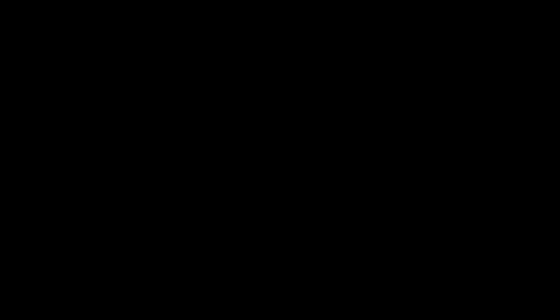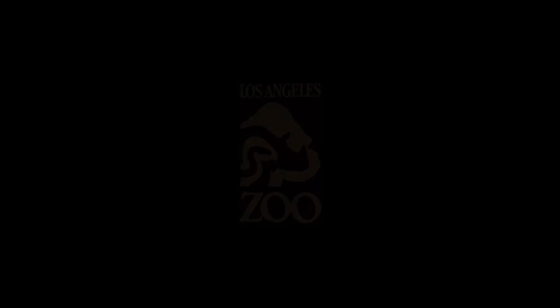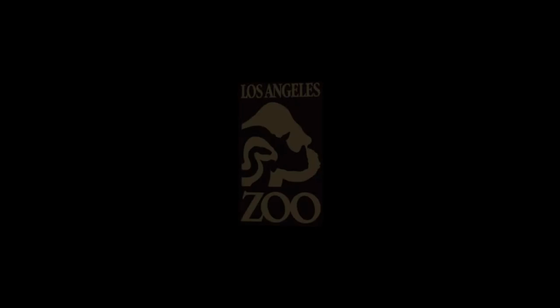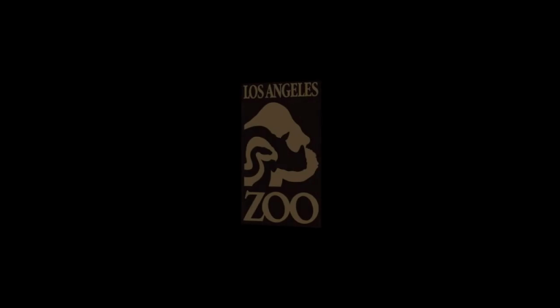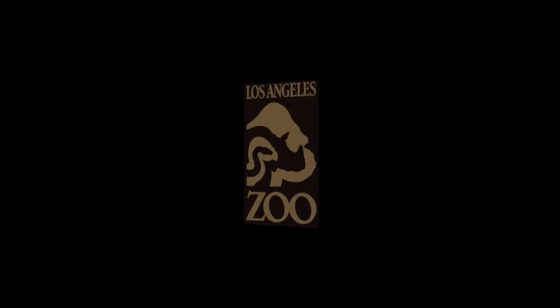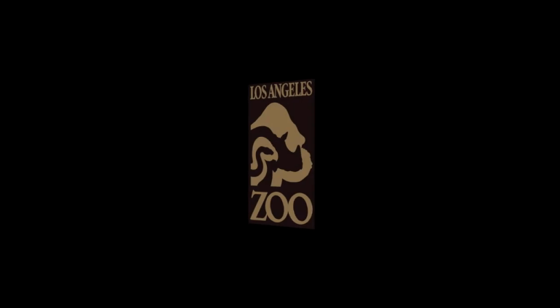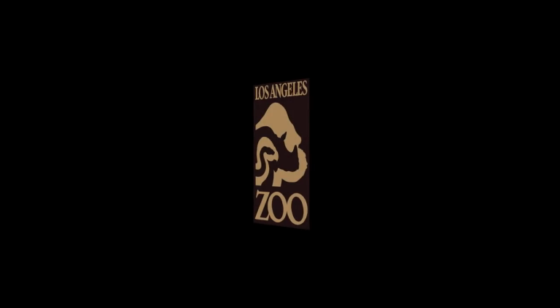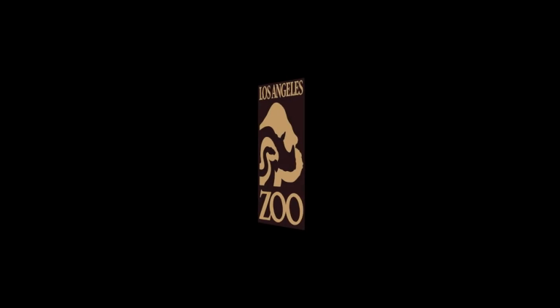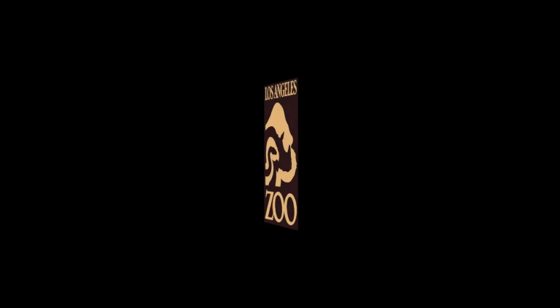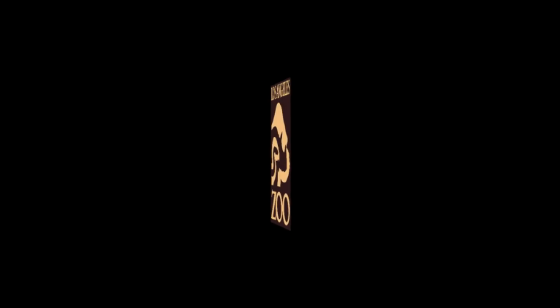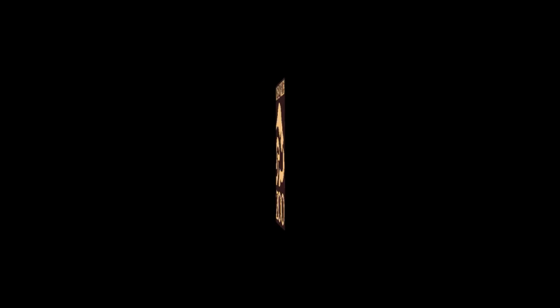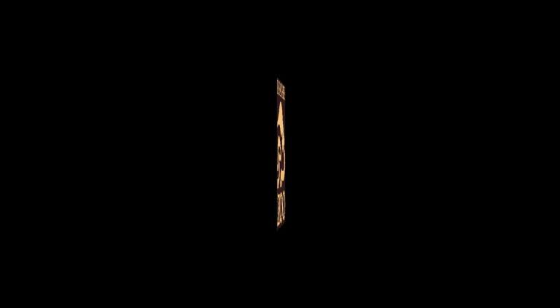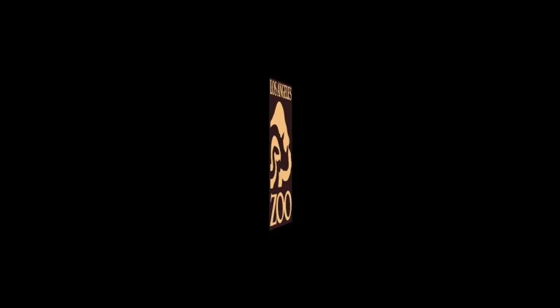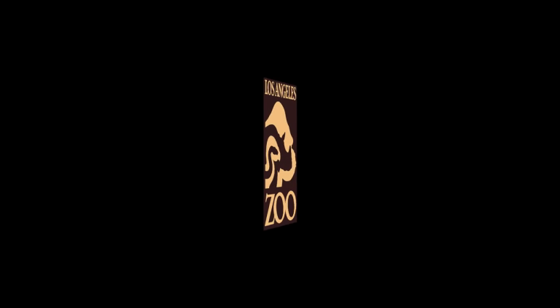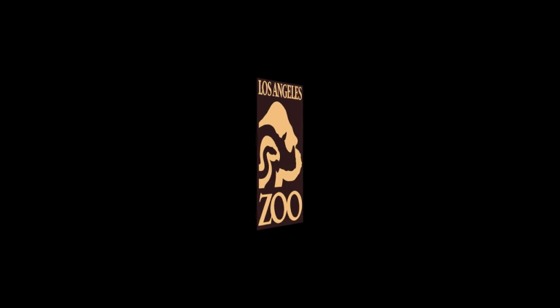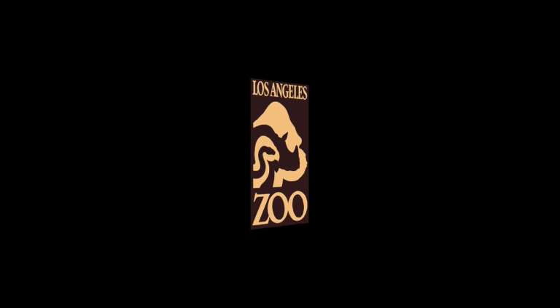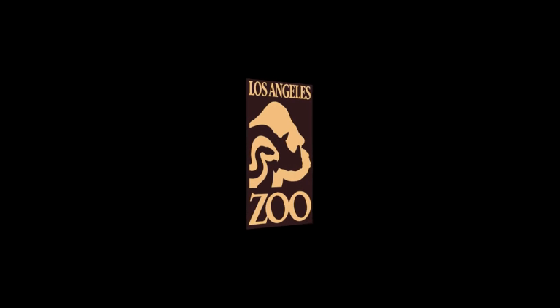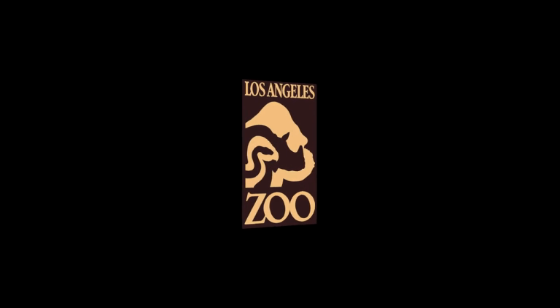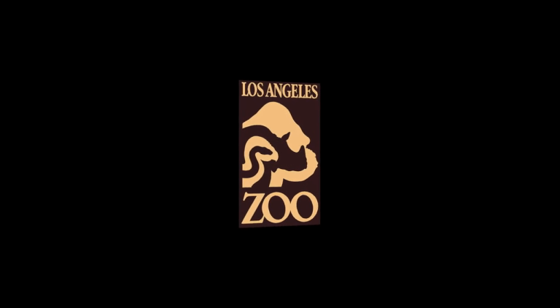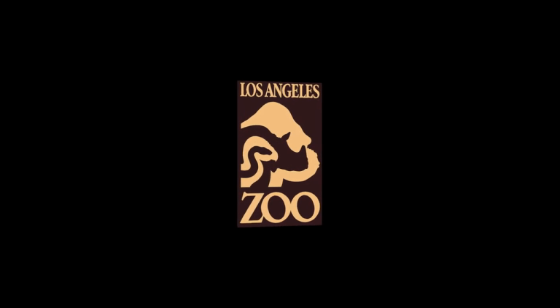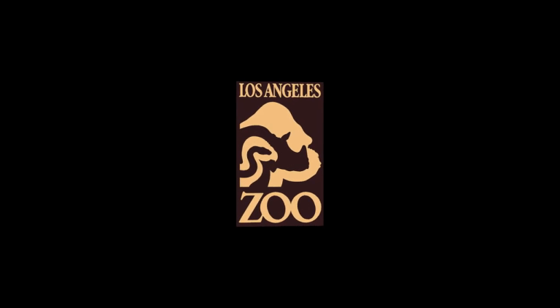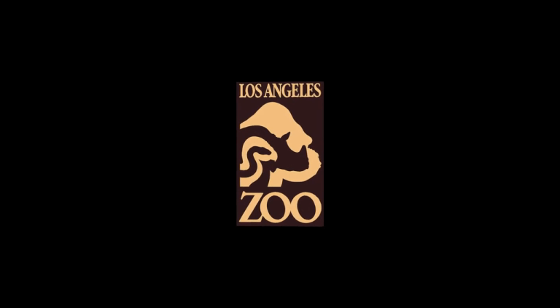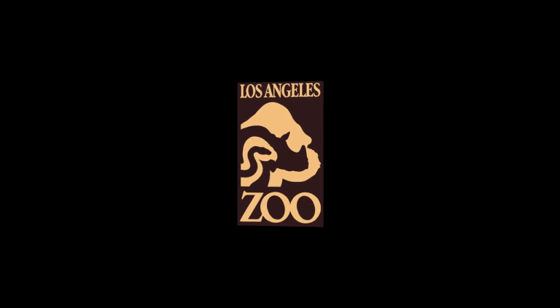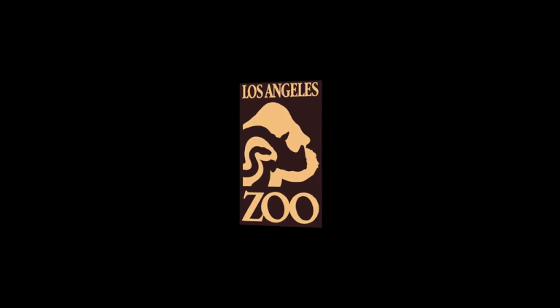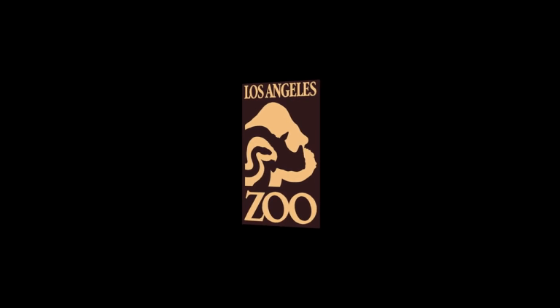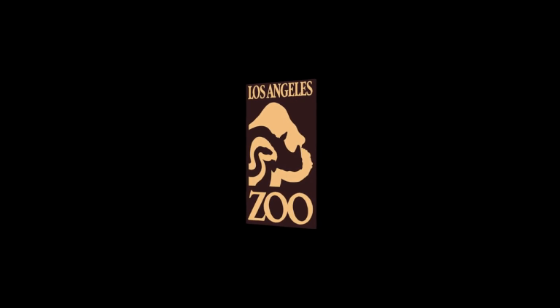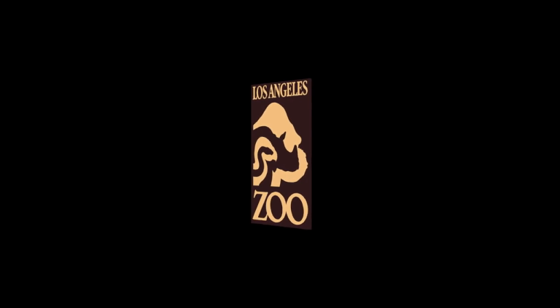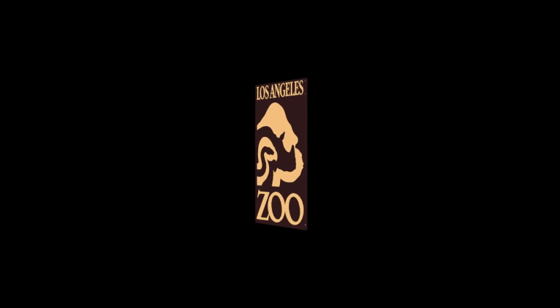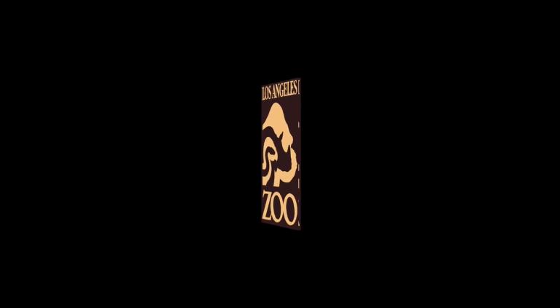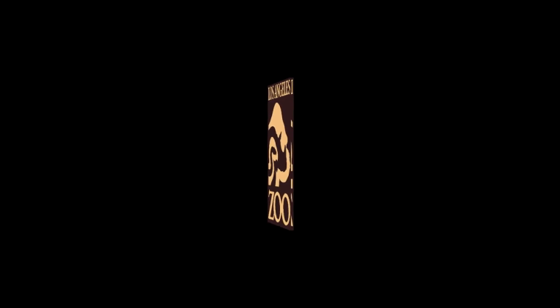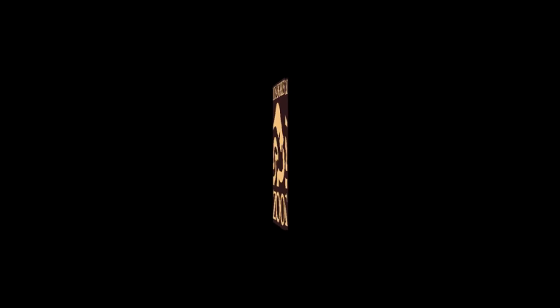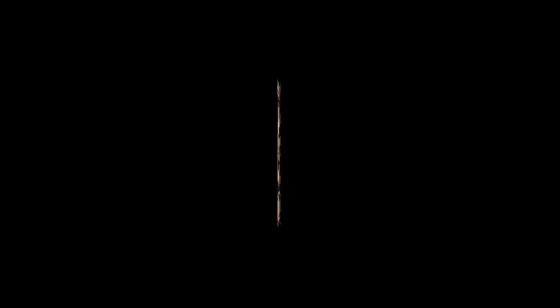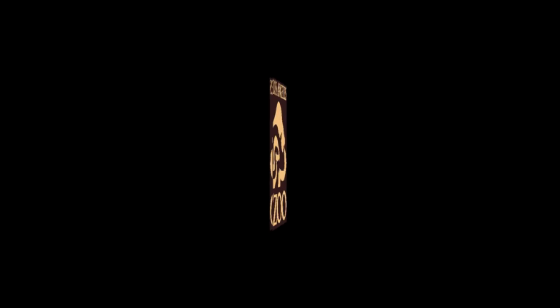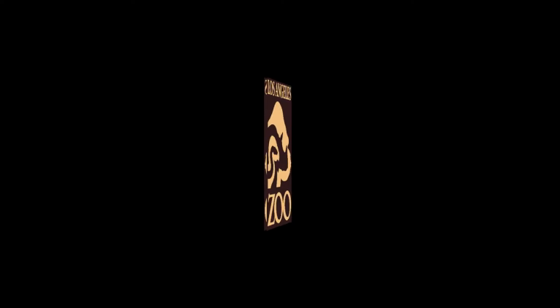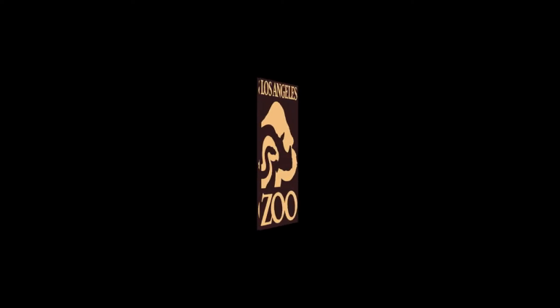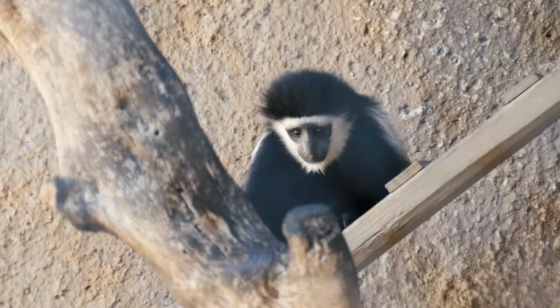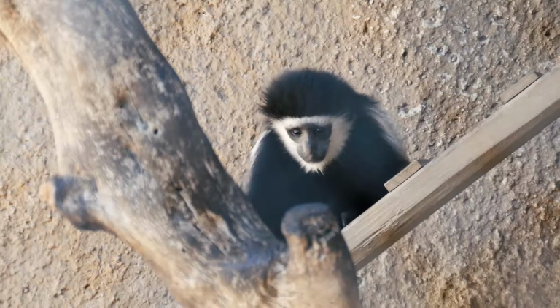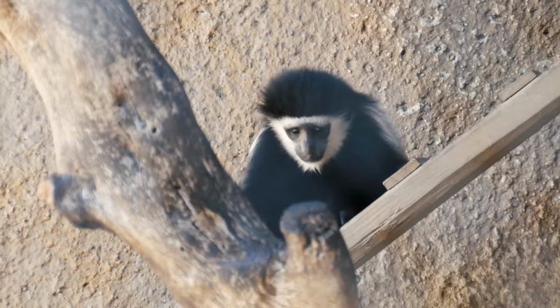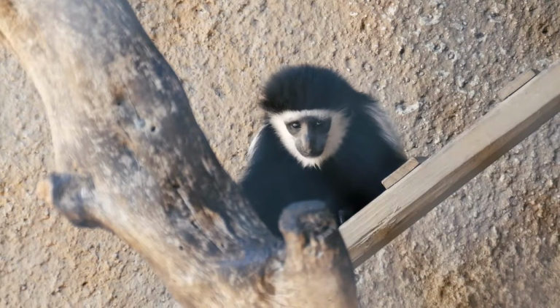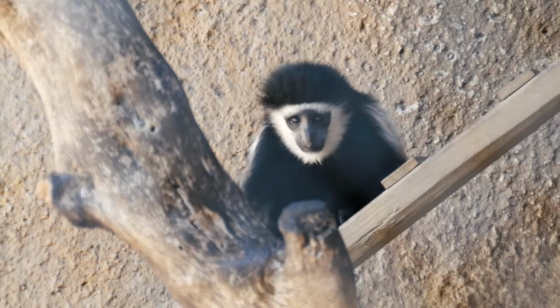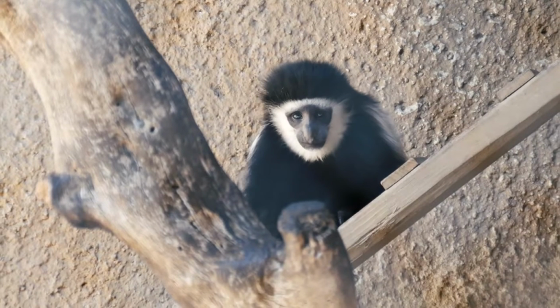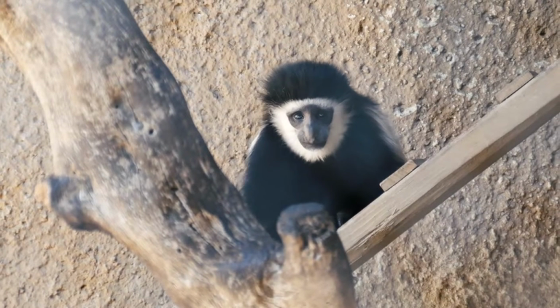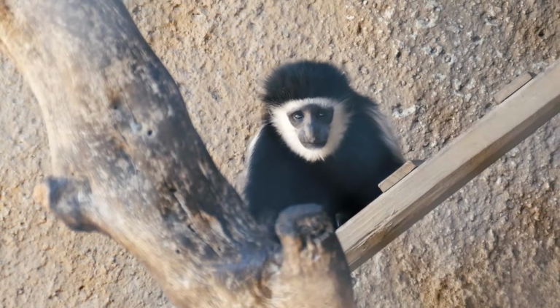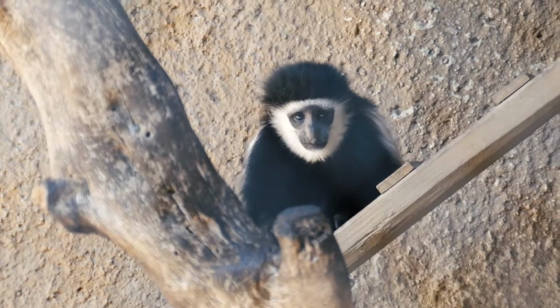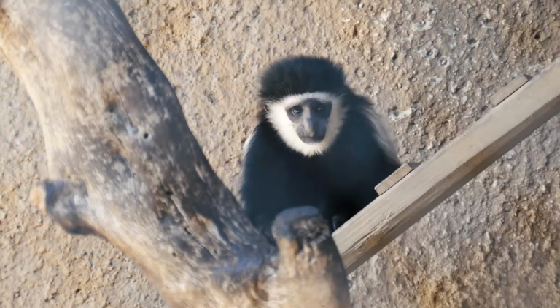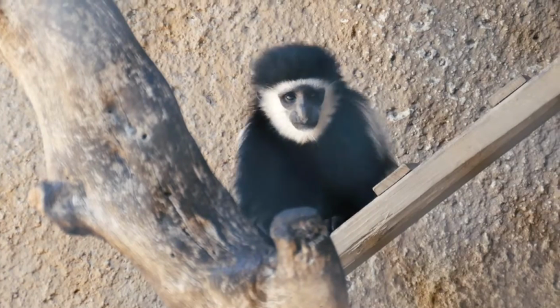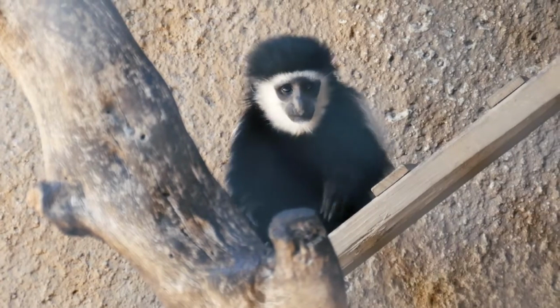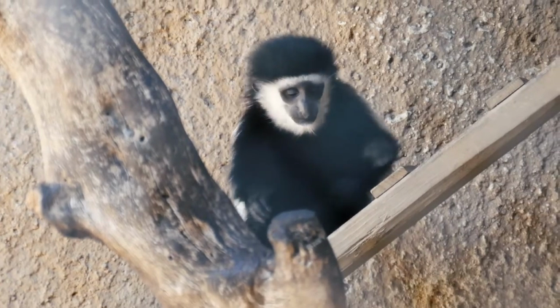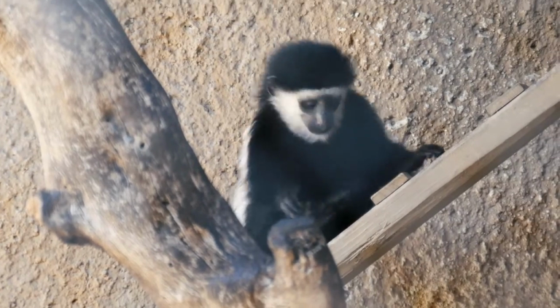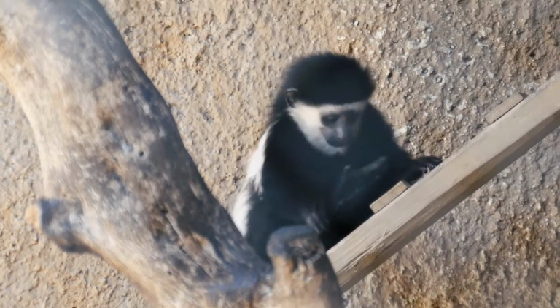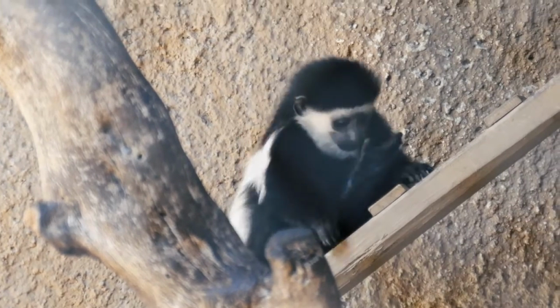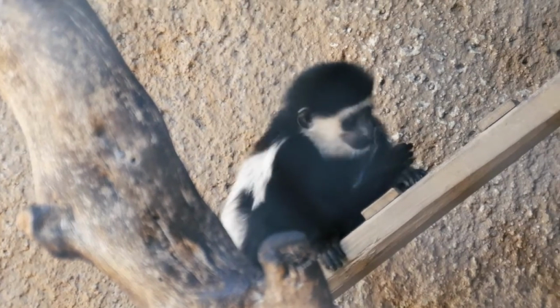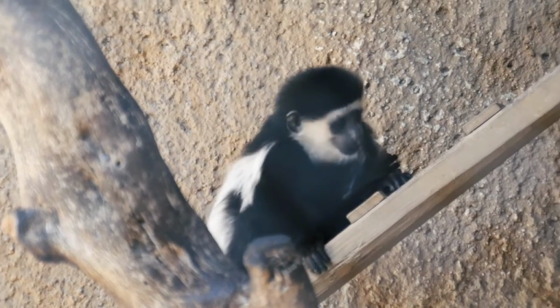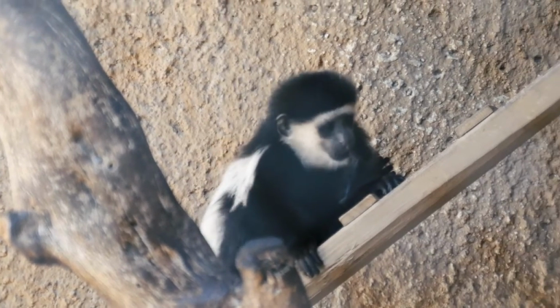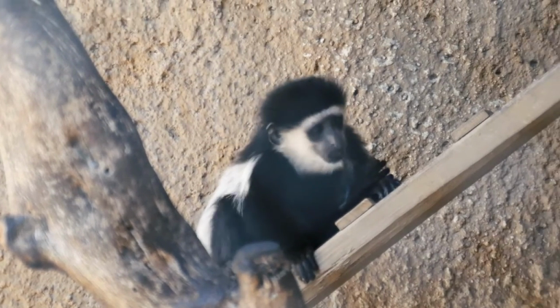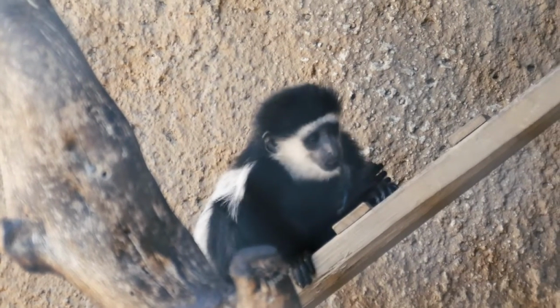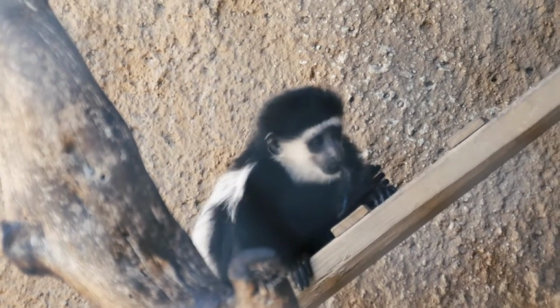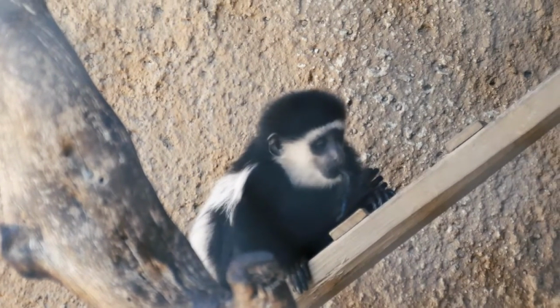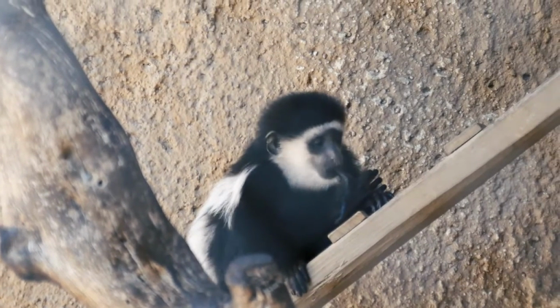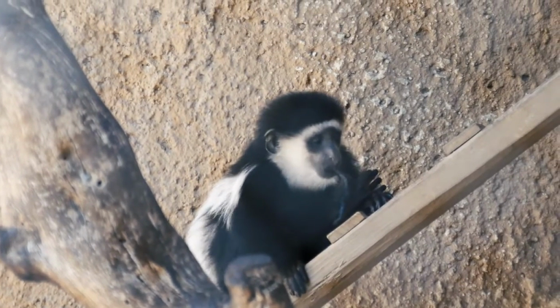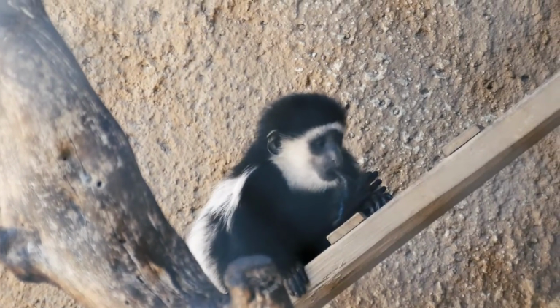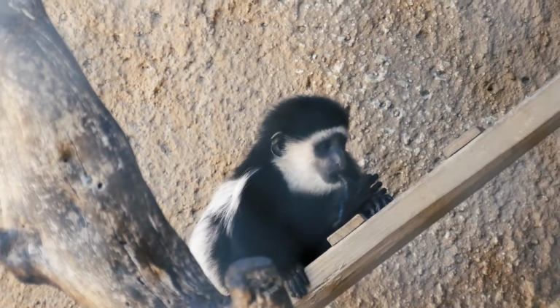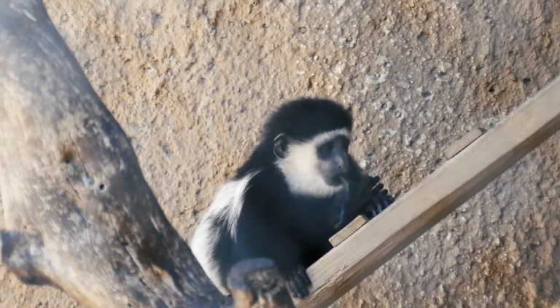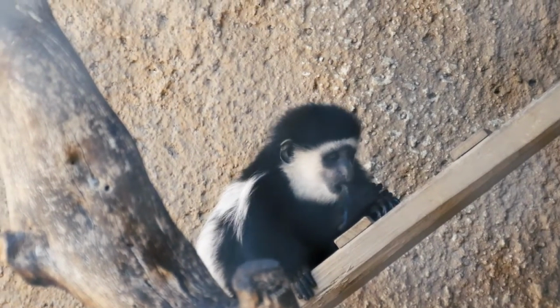As you can see, colobus don't have thumbs. They only have four fingers. So he likes to suck on his toe.